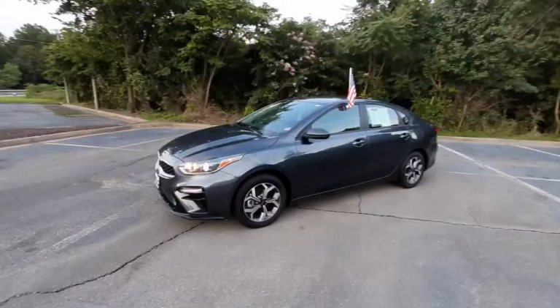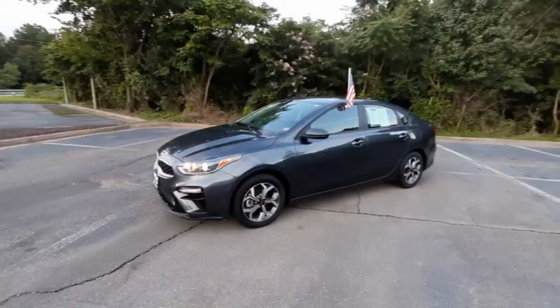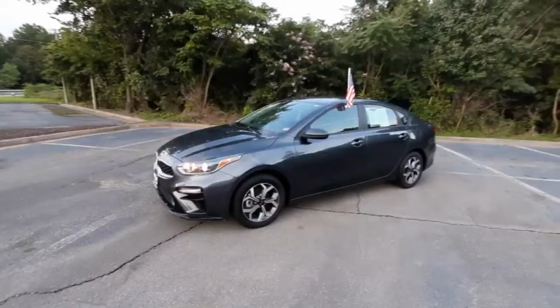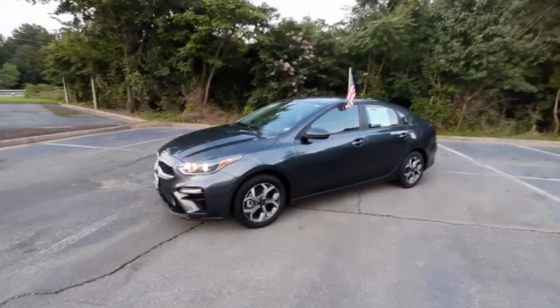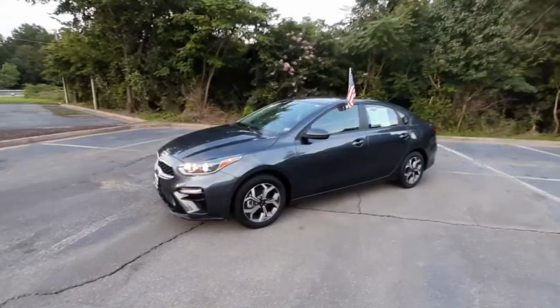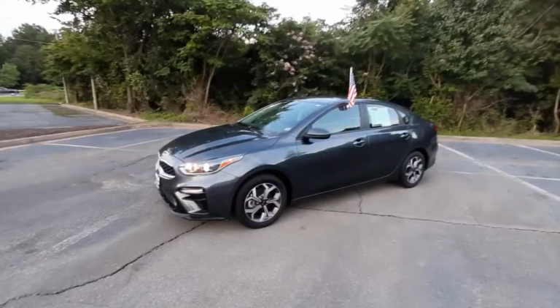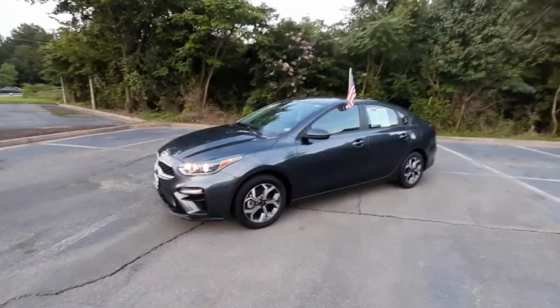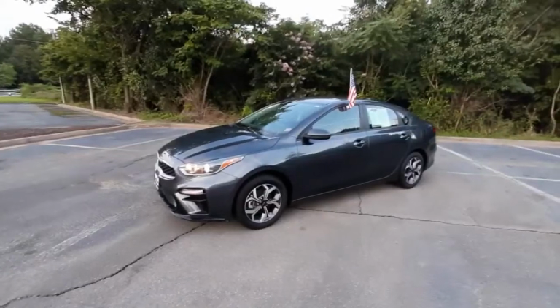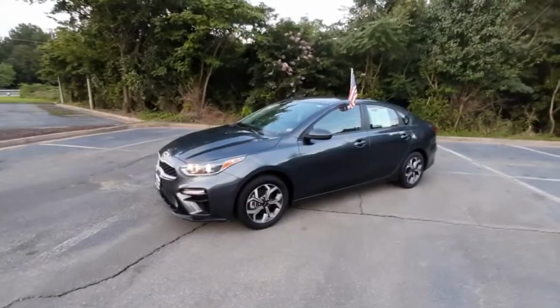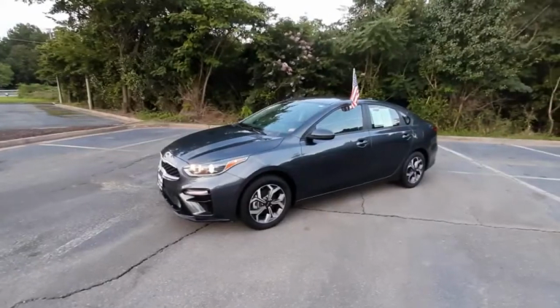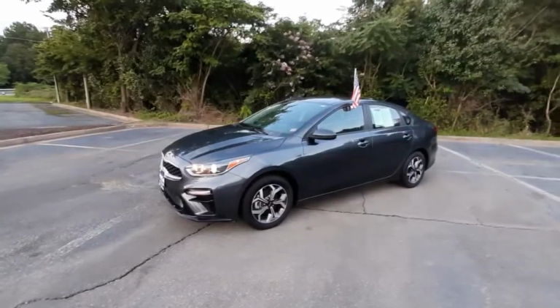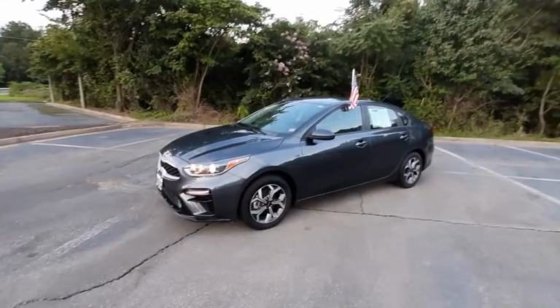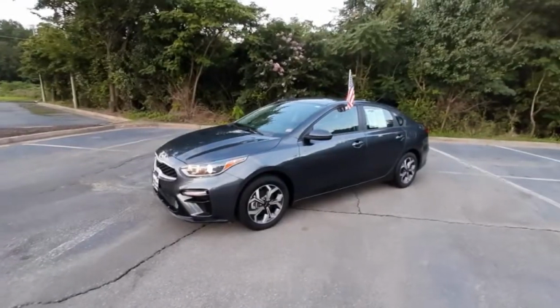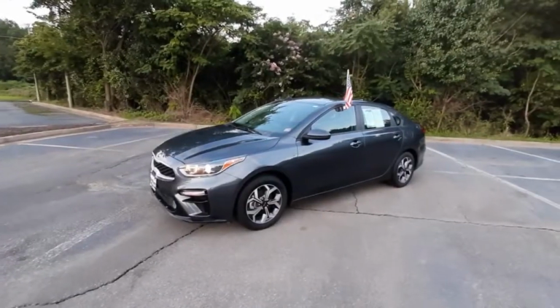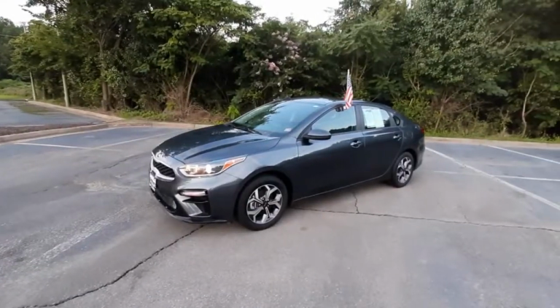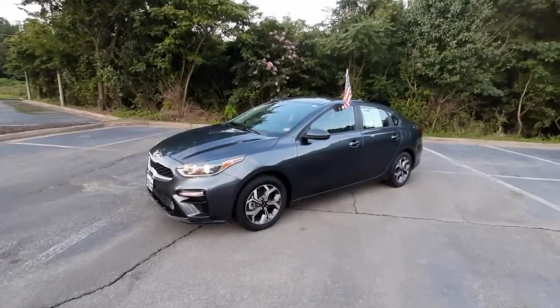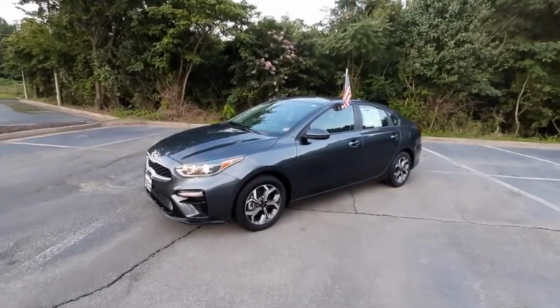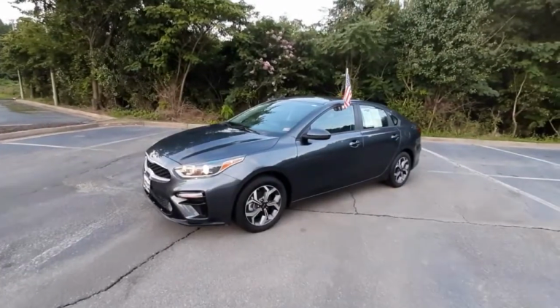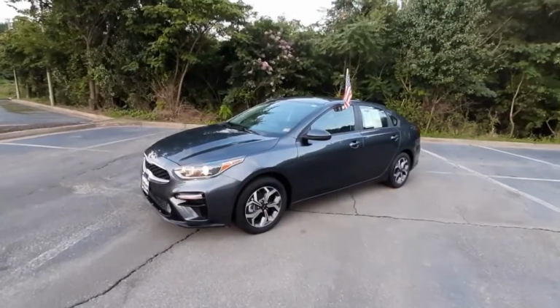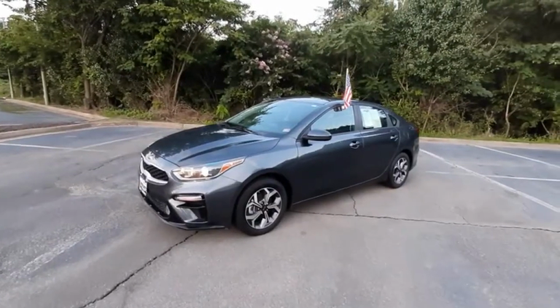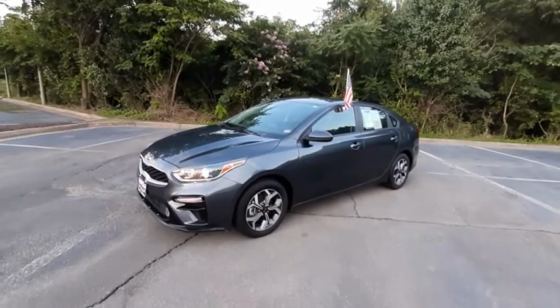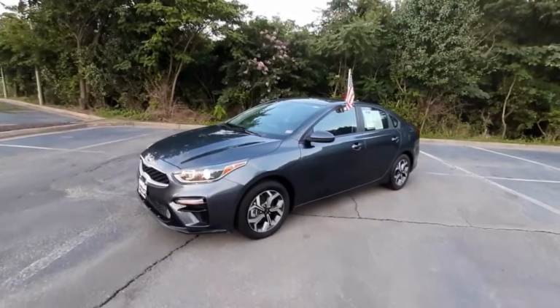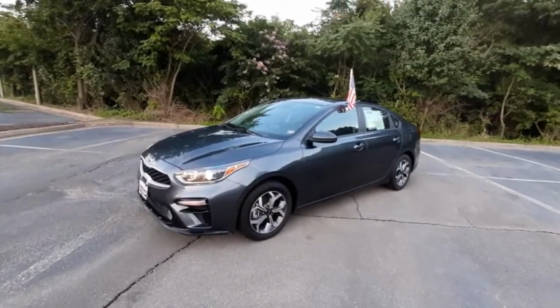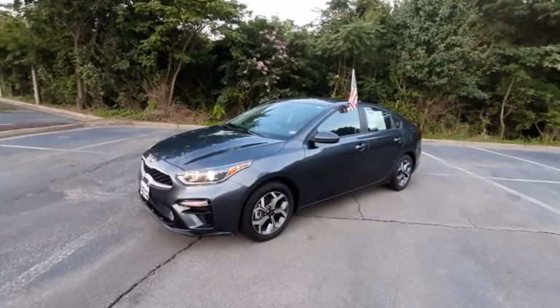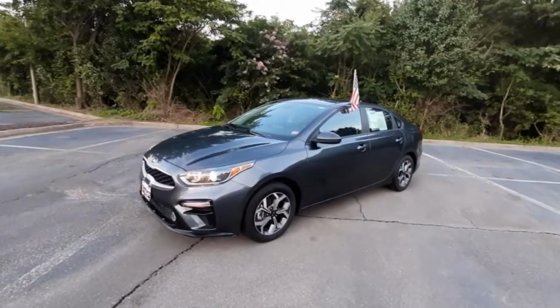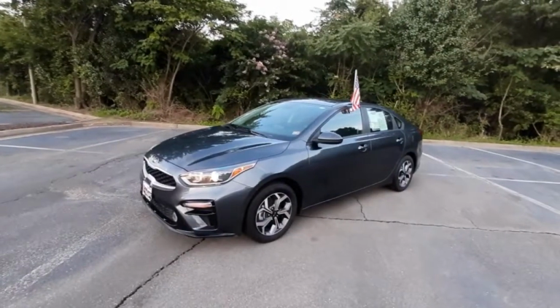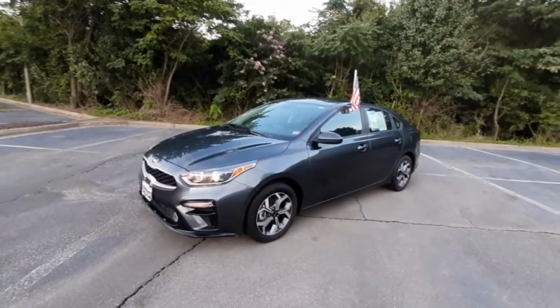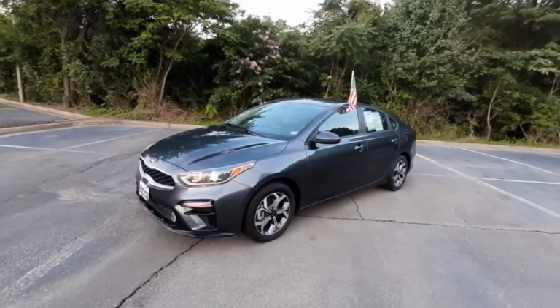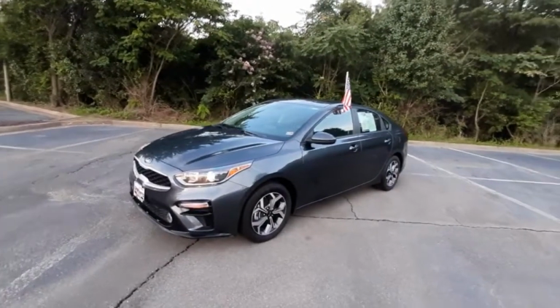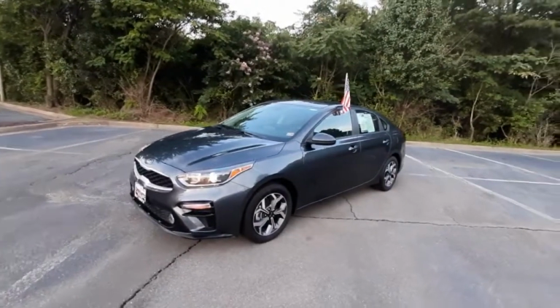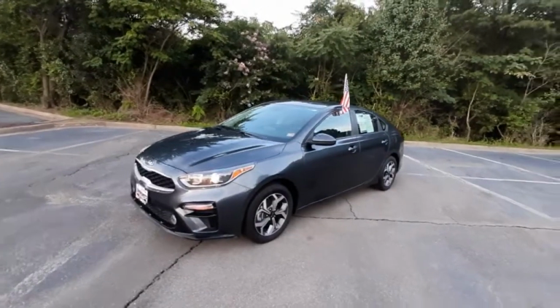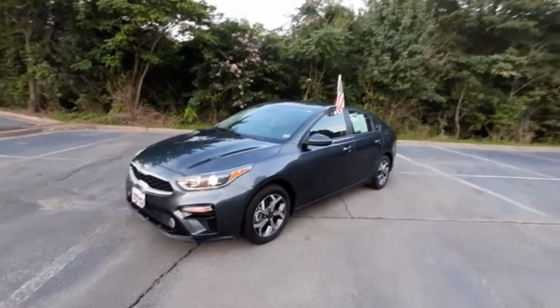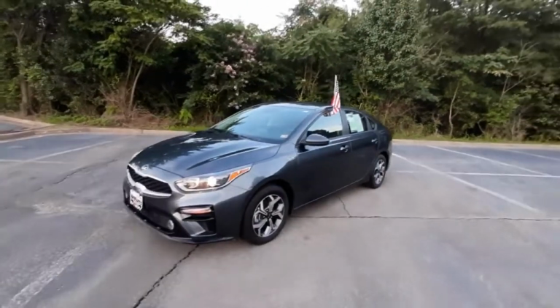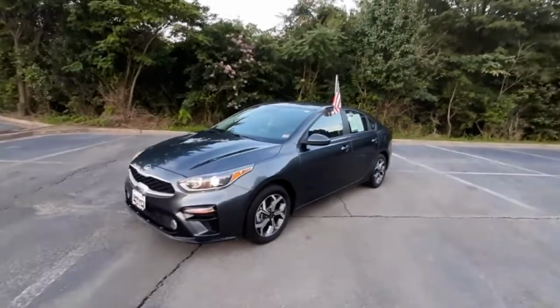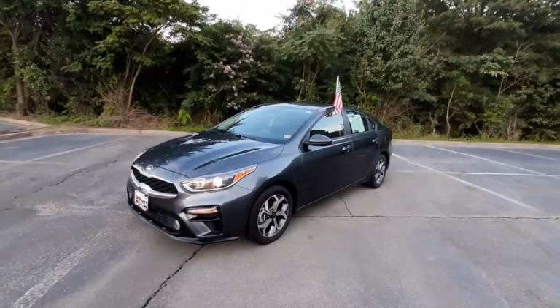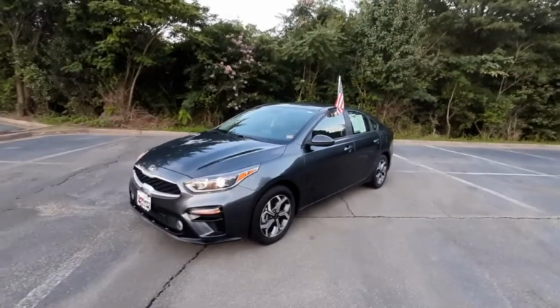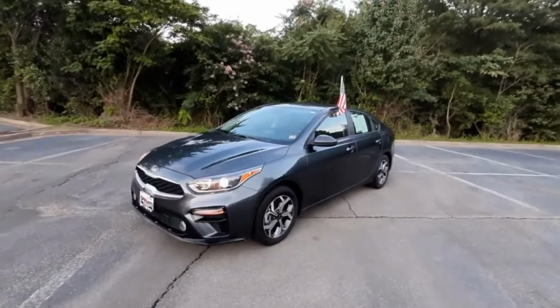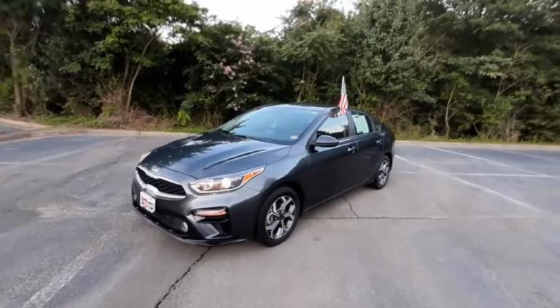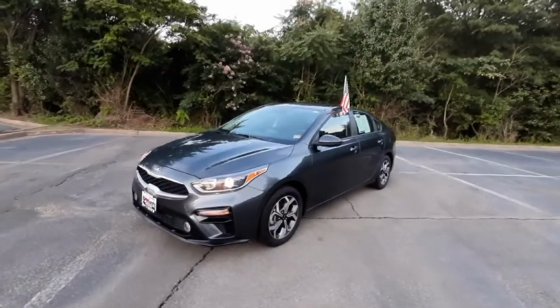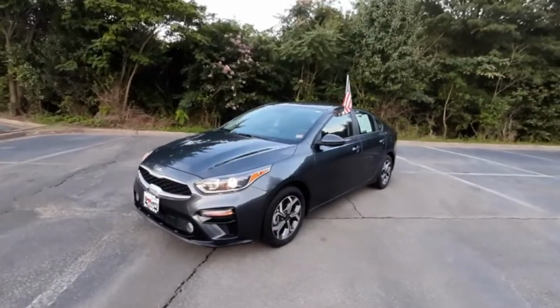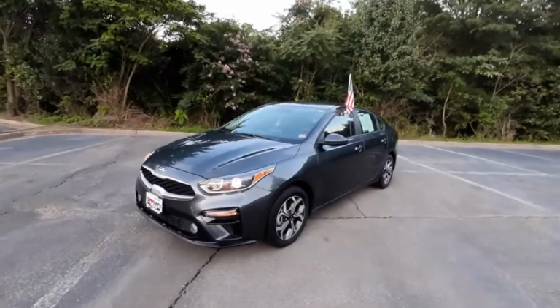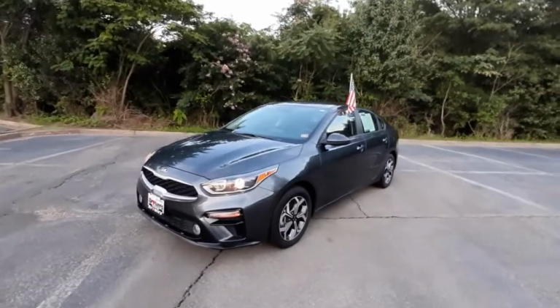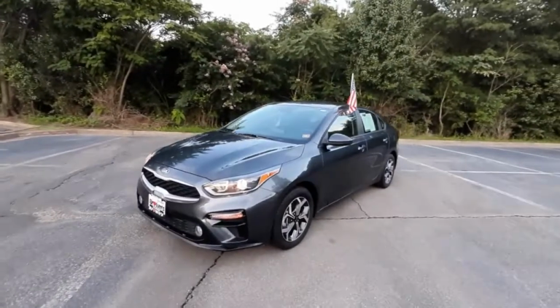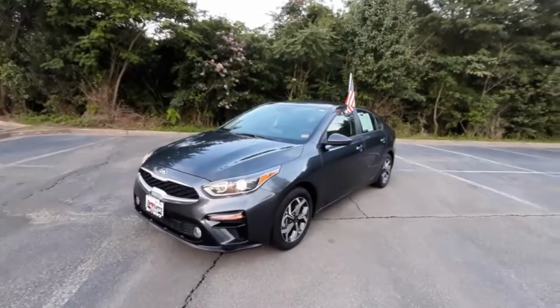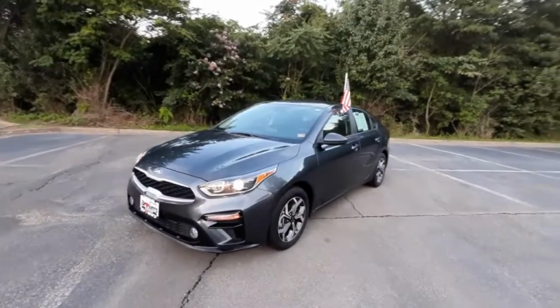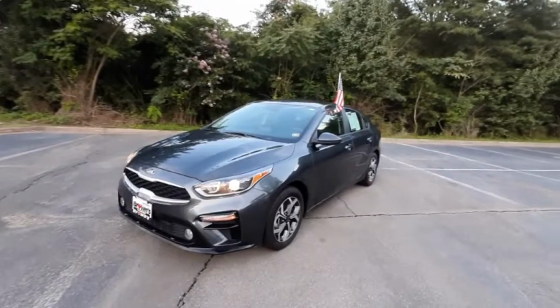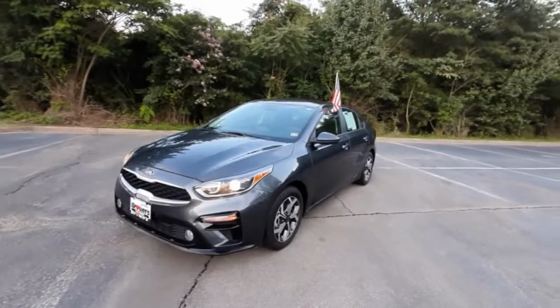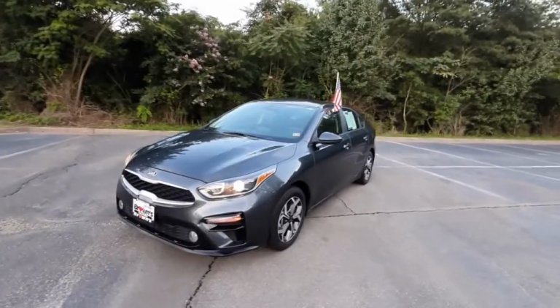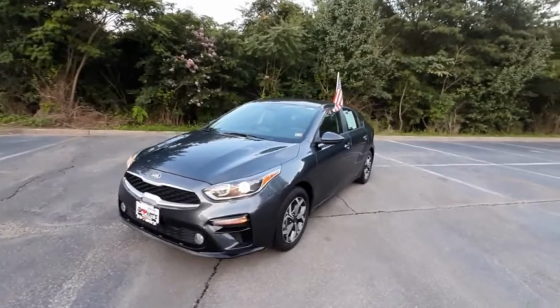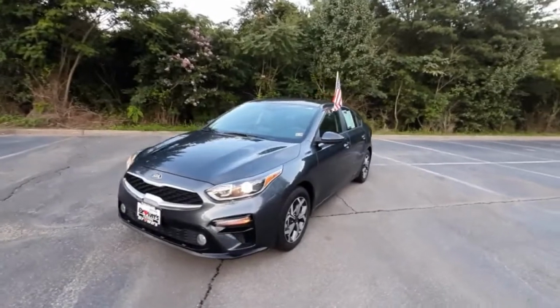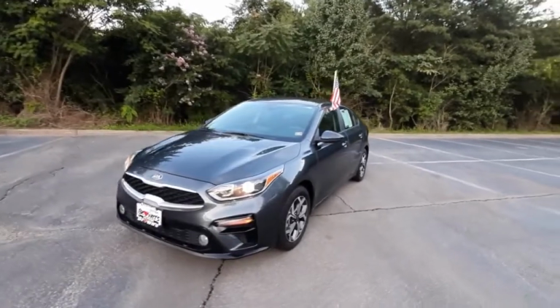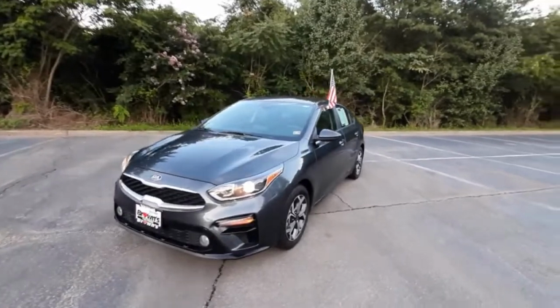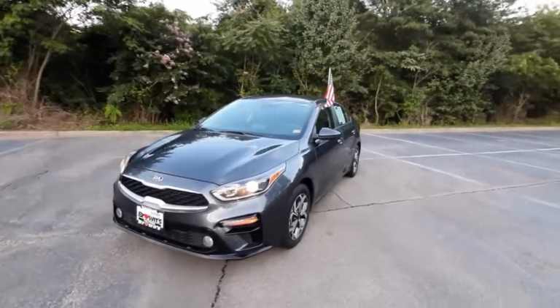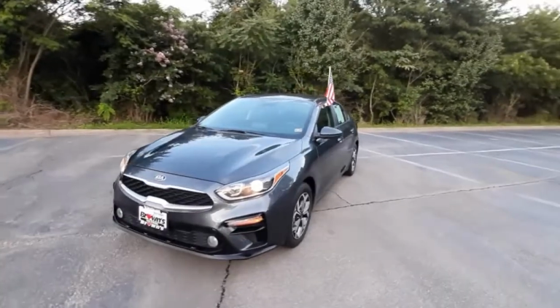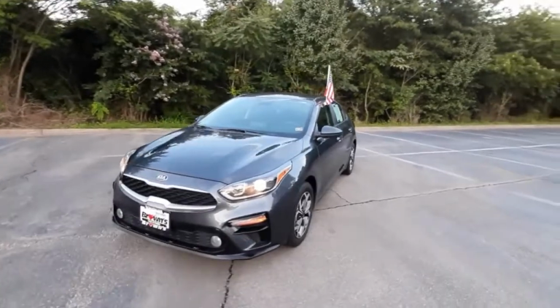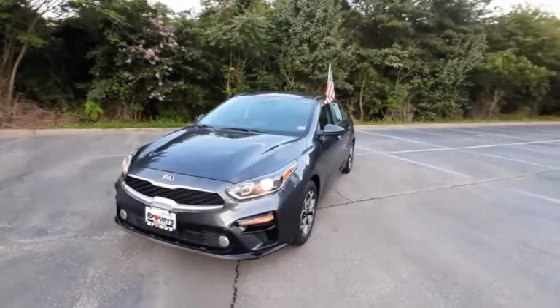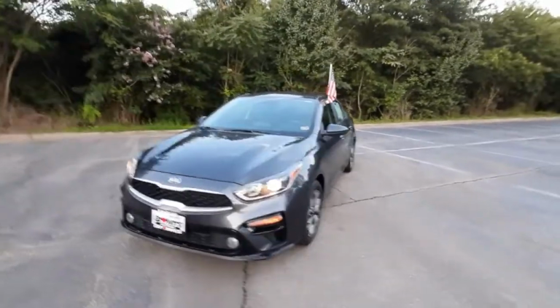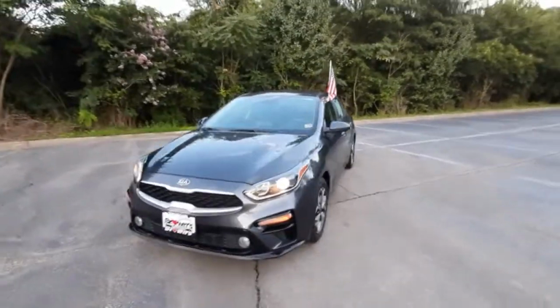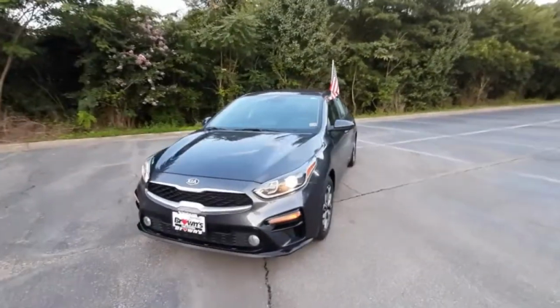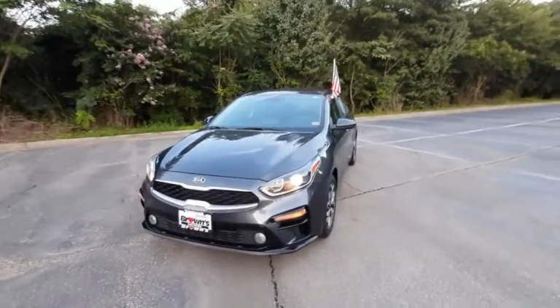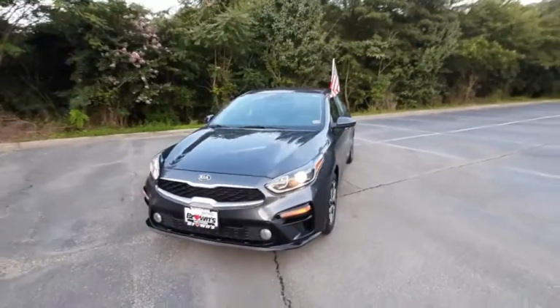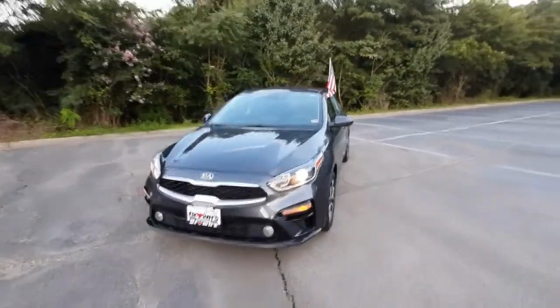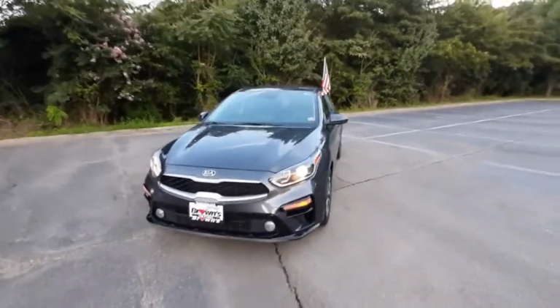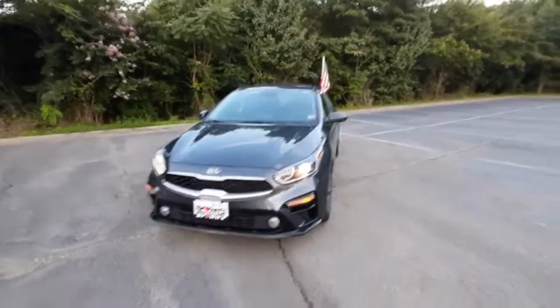Hello, Malika. My name is Amanda from Brown's Volkswagen dealership in Midlothian, and this is the 2019 Kia Forte.